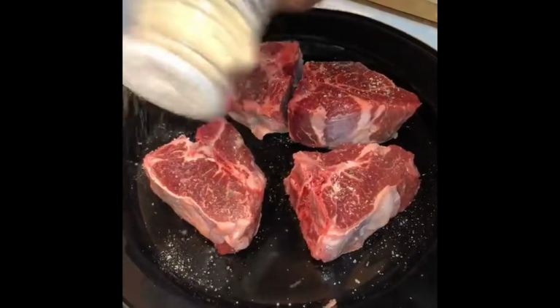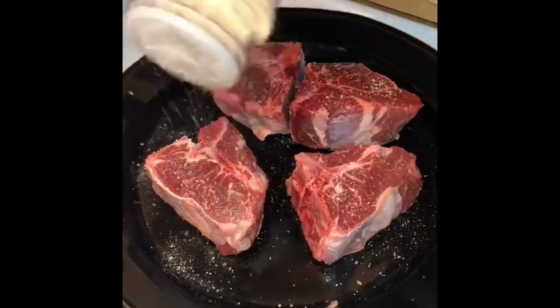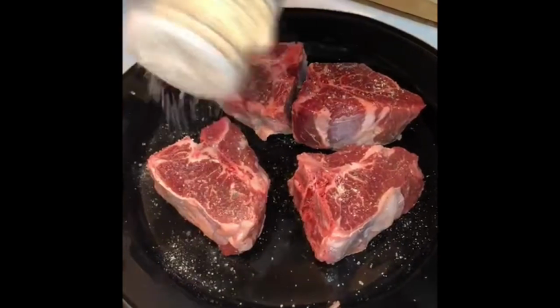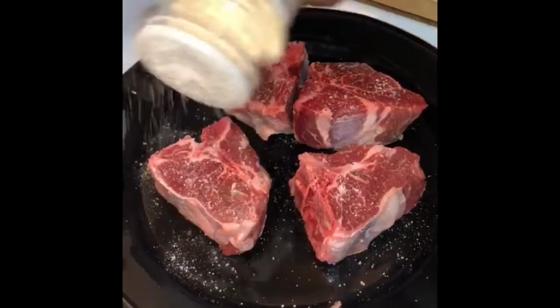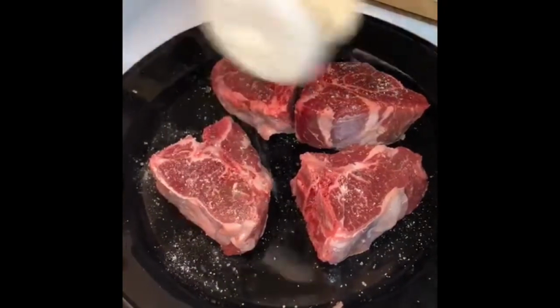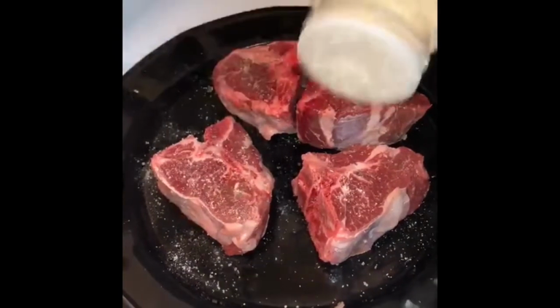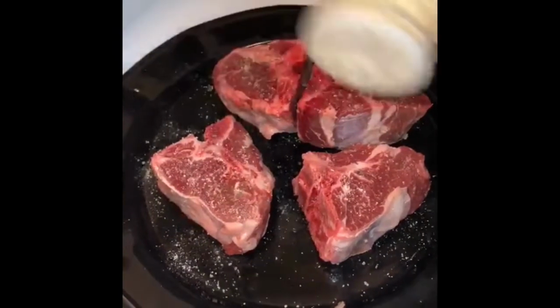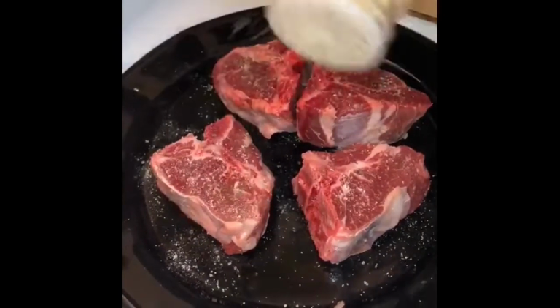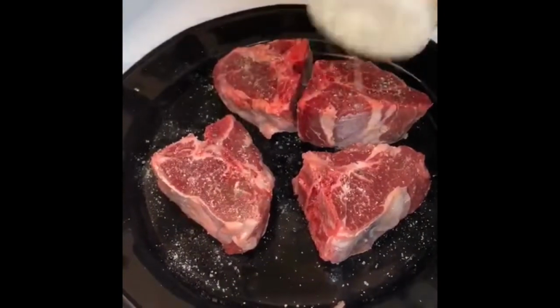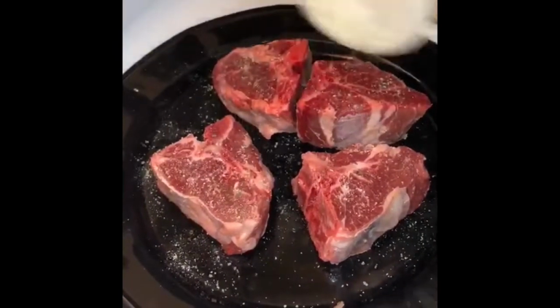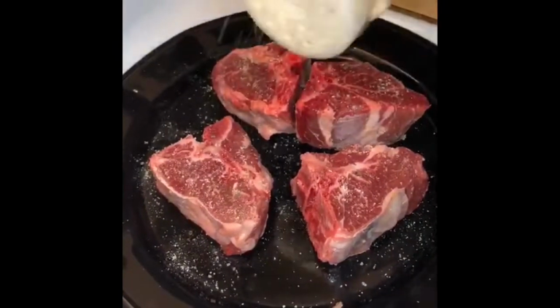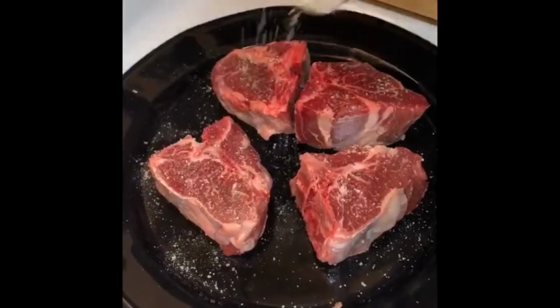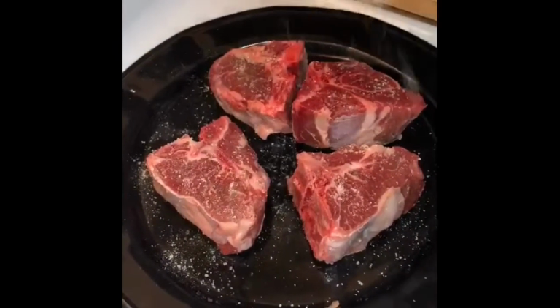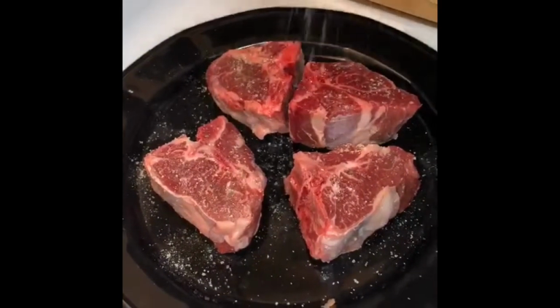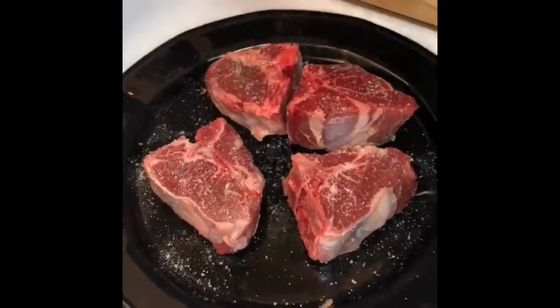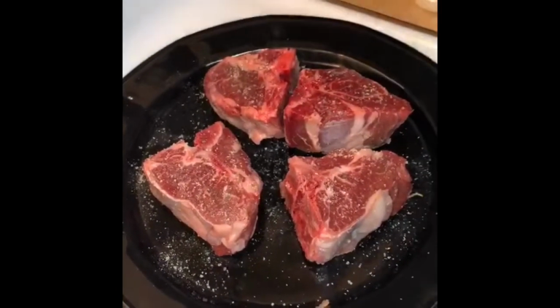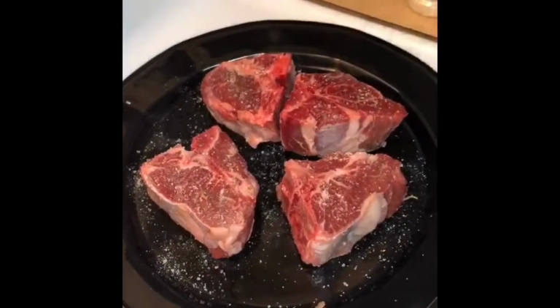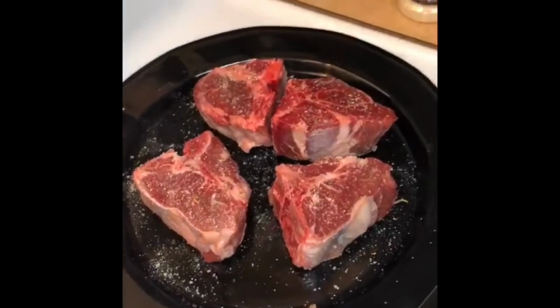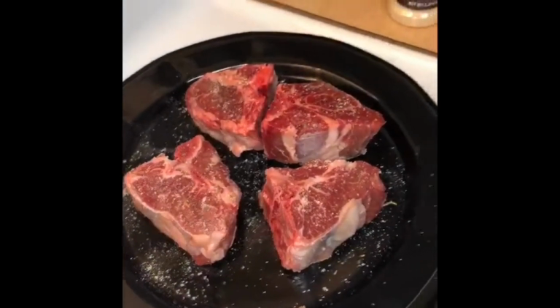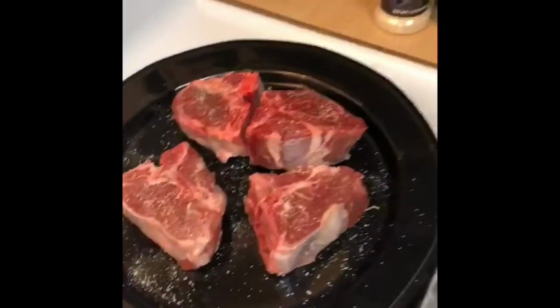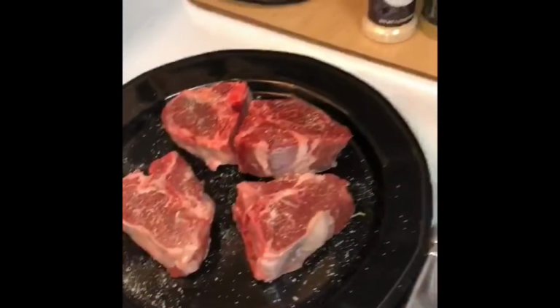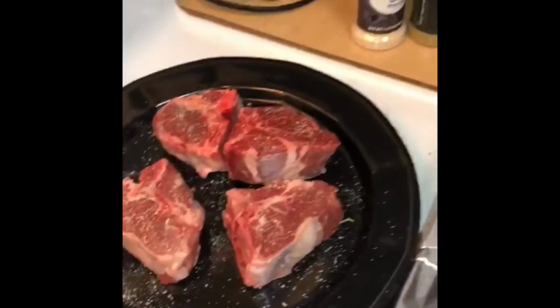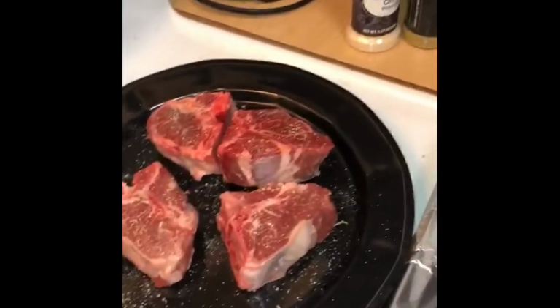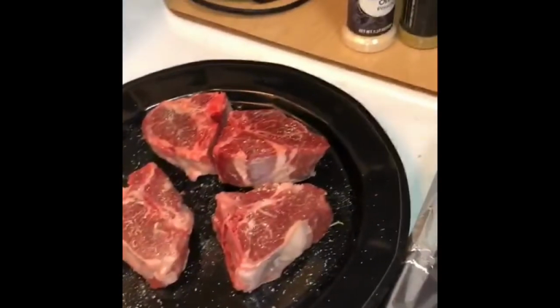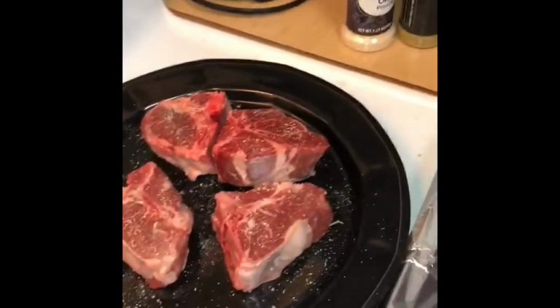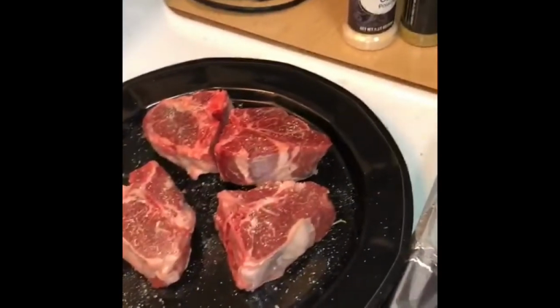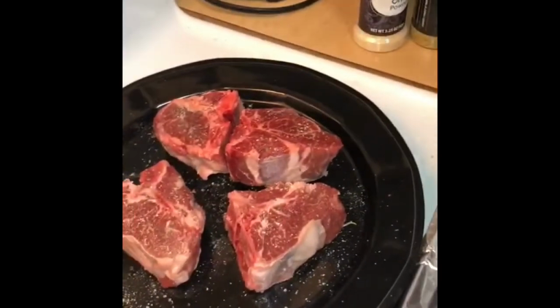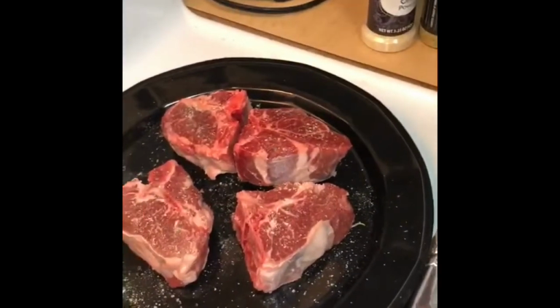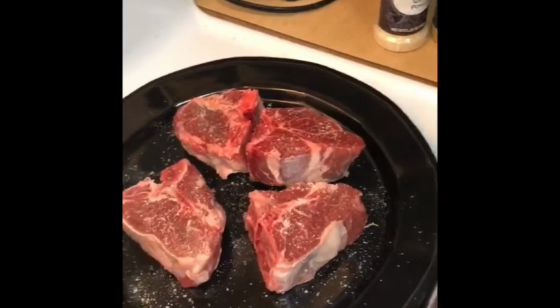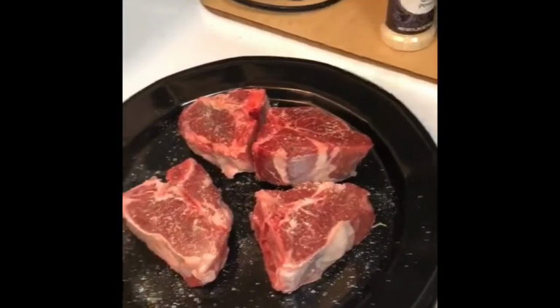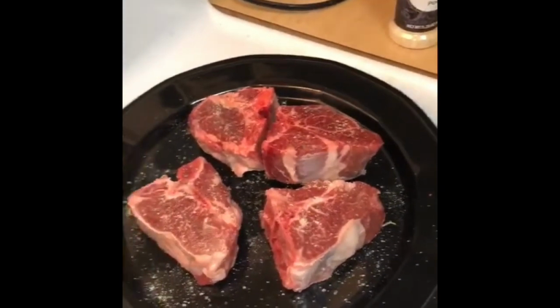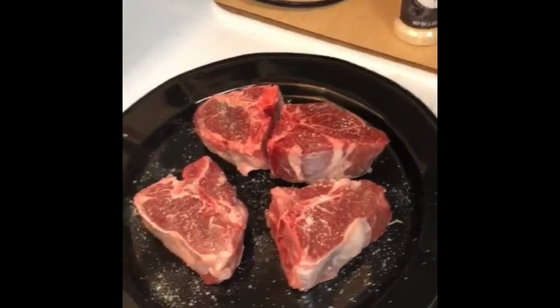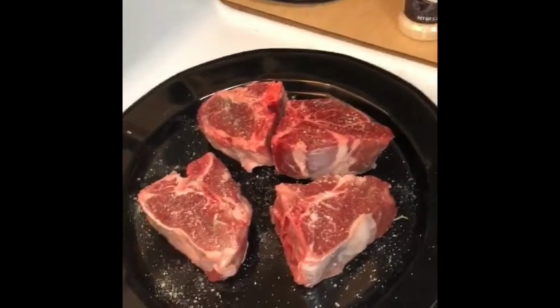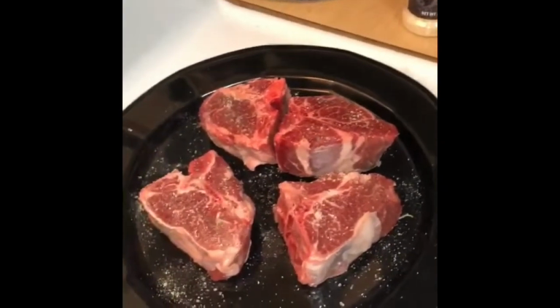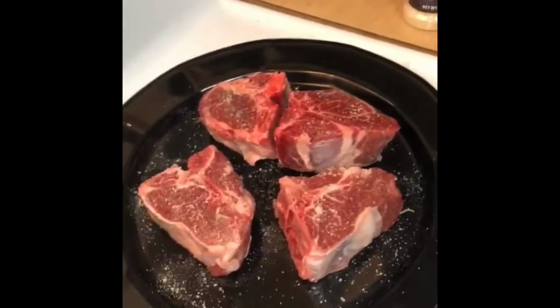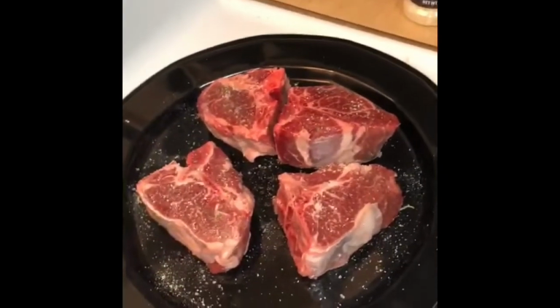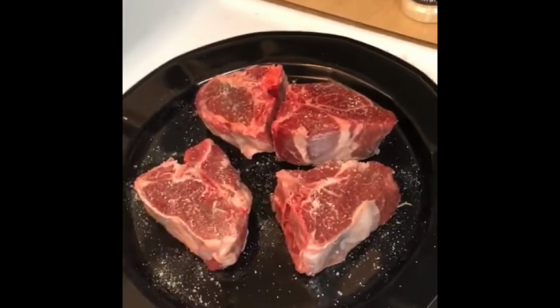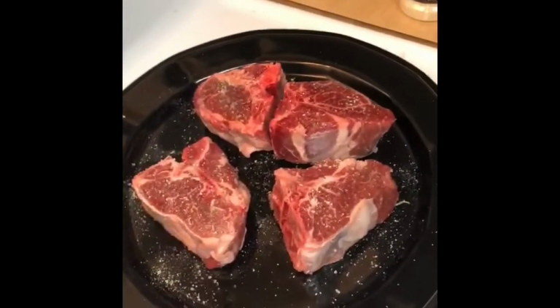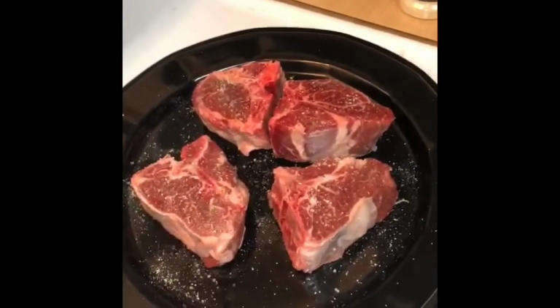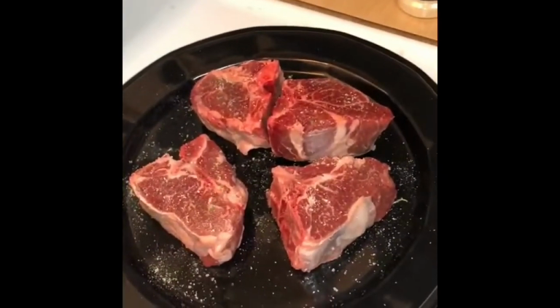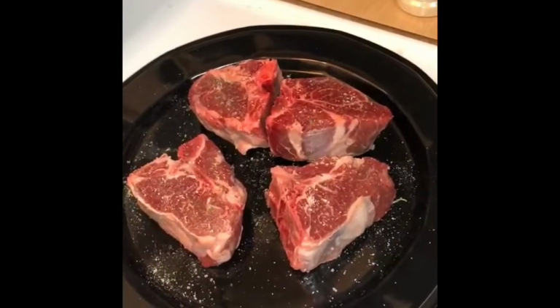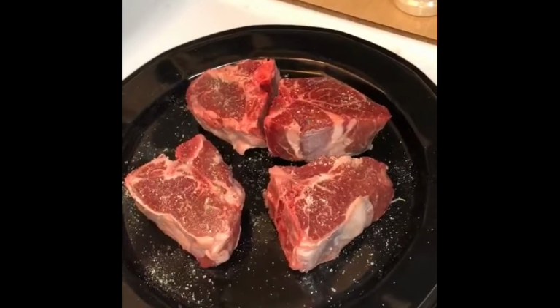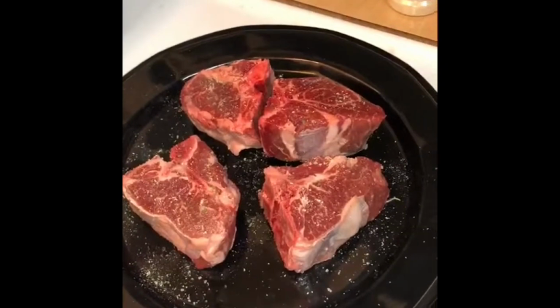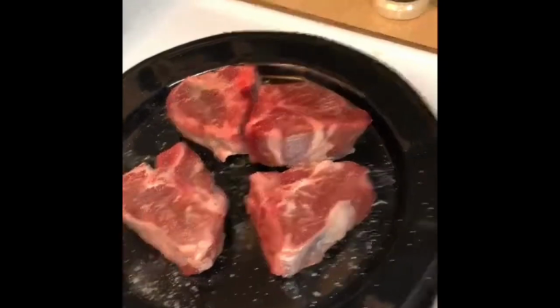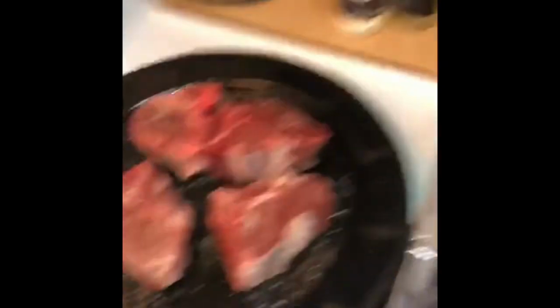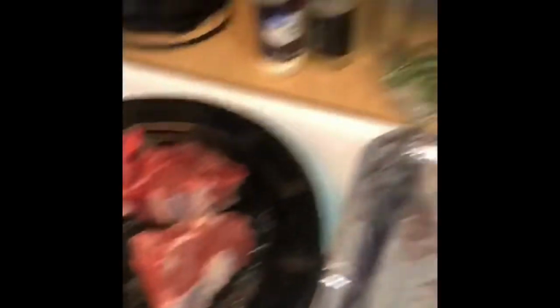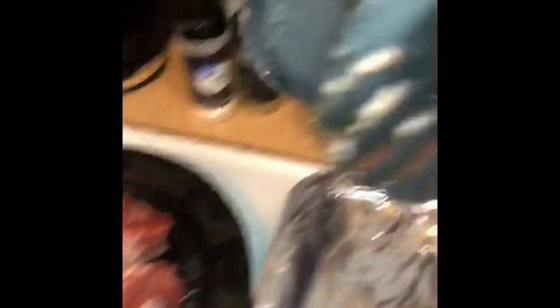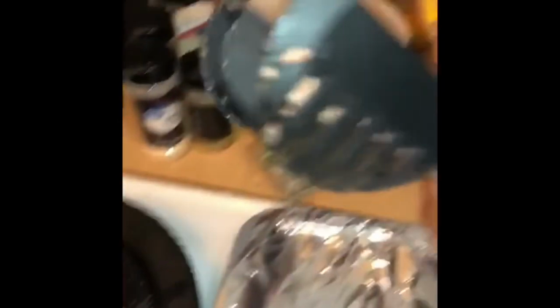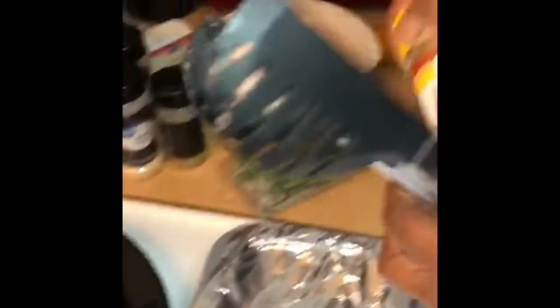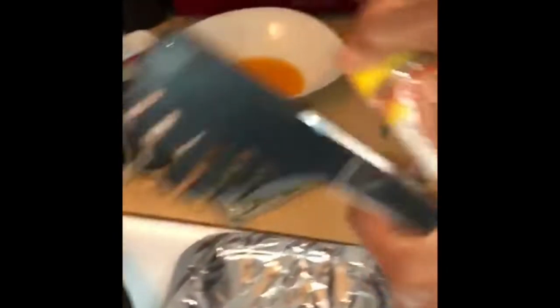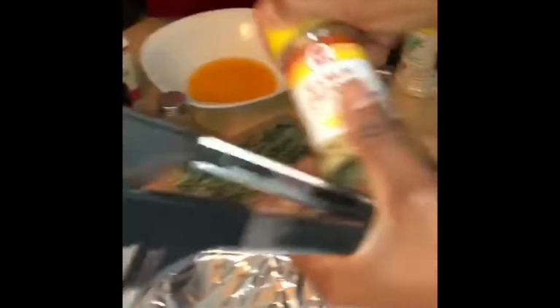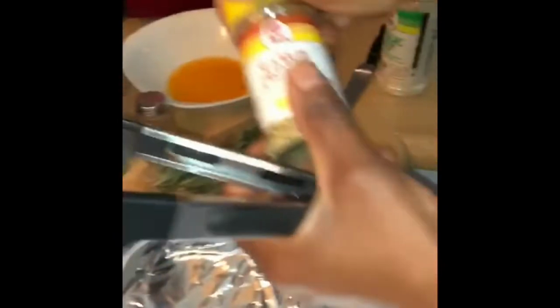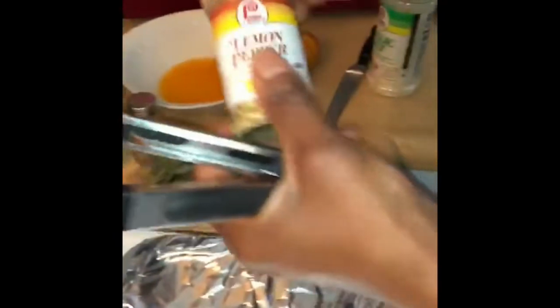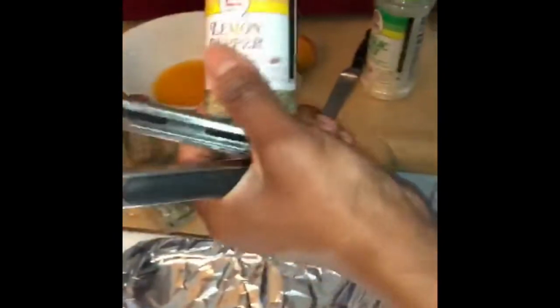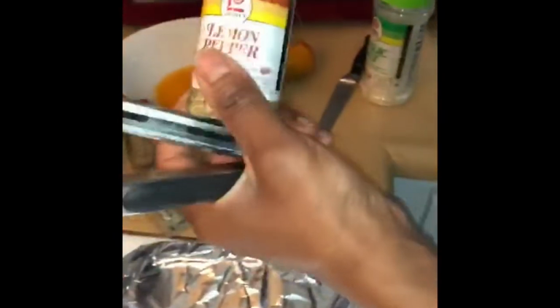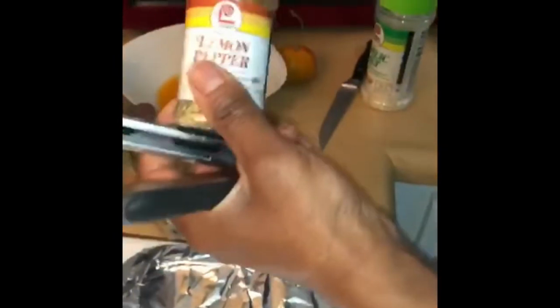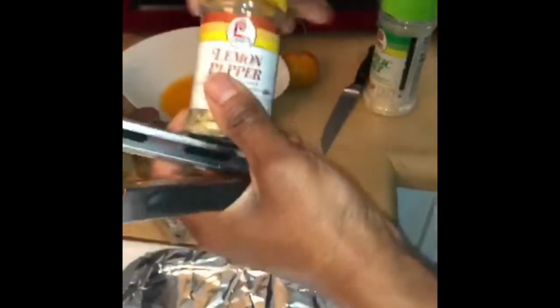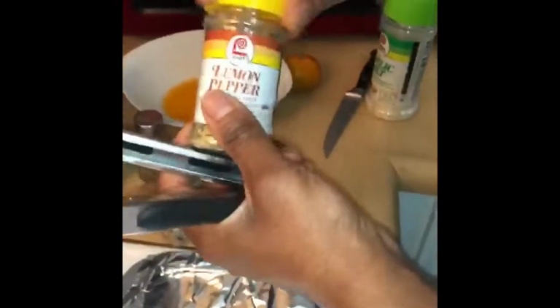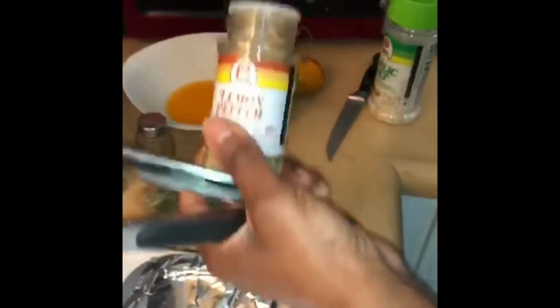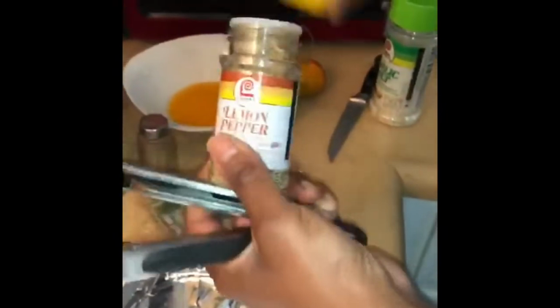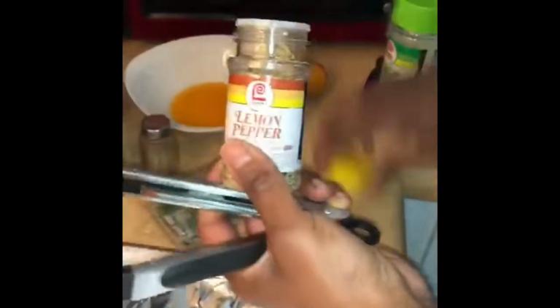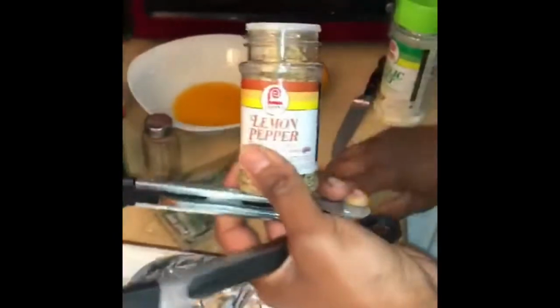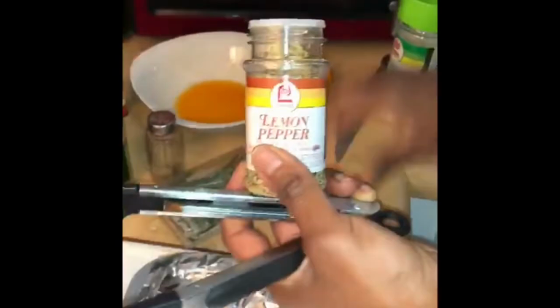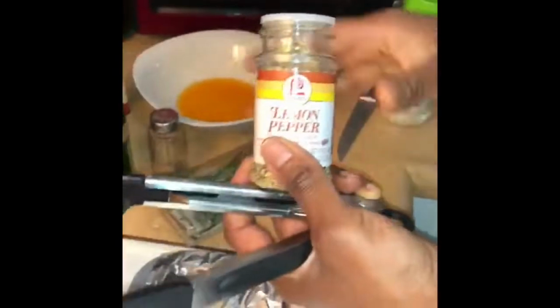That's all the salt I'm going to put, and then I'm going to sprinkle both sides with some lemon pepper.